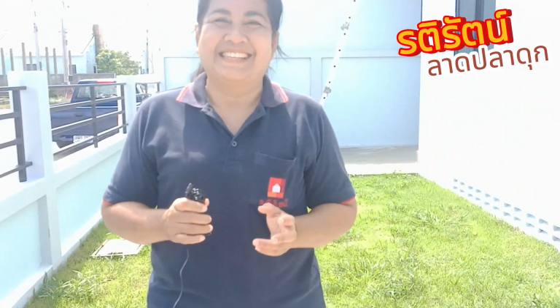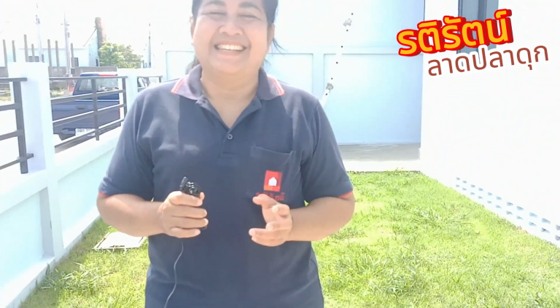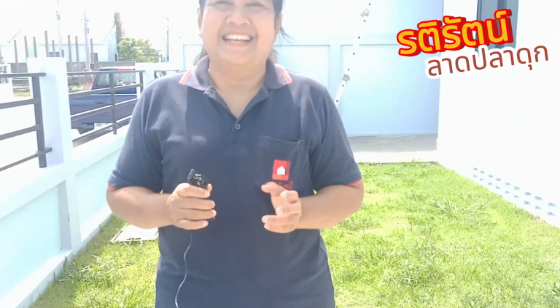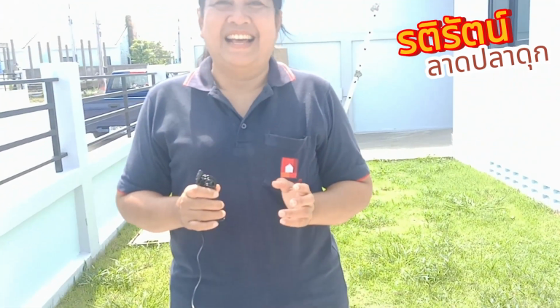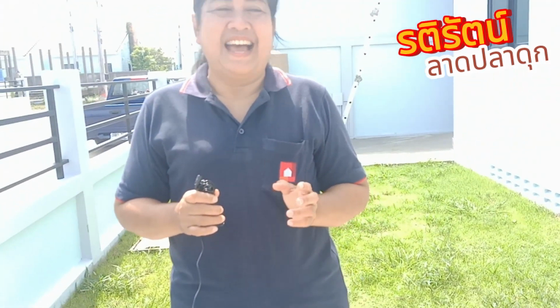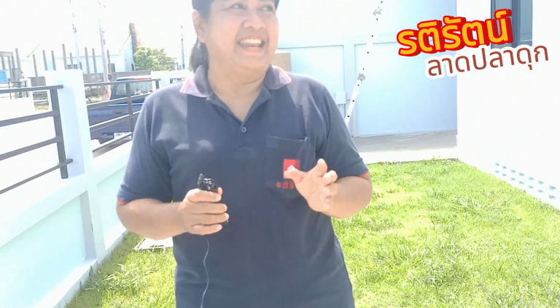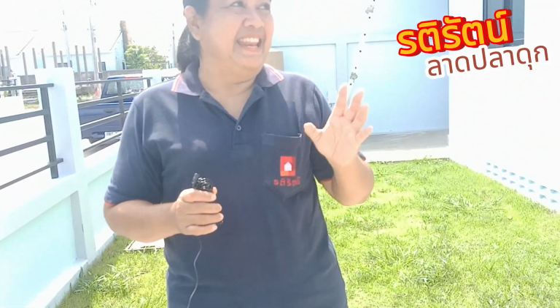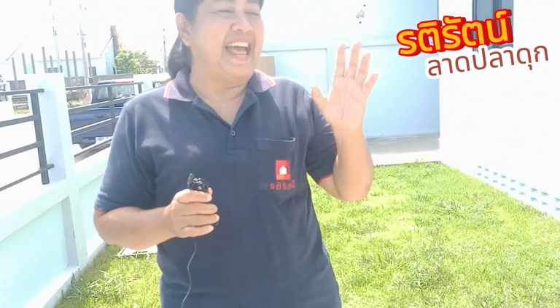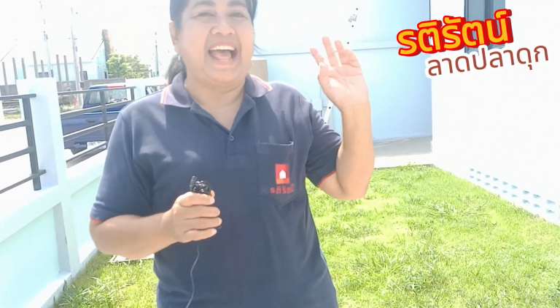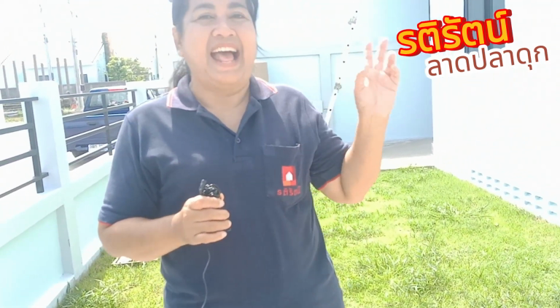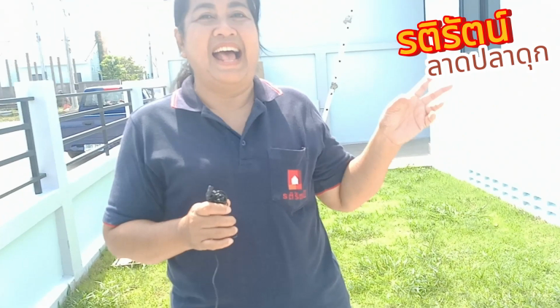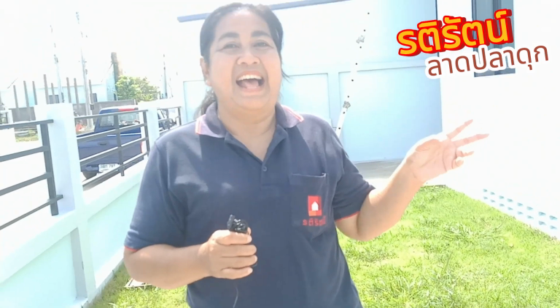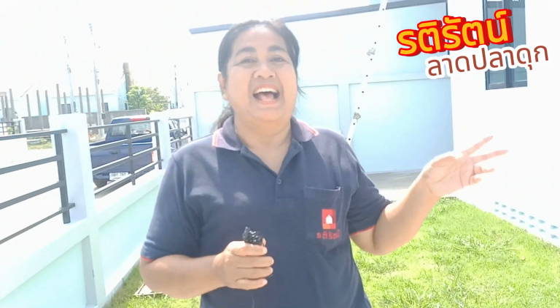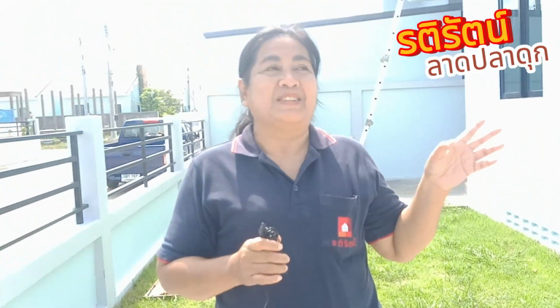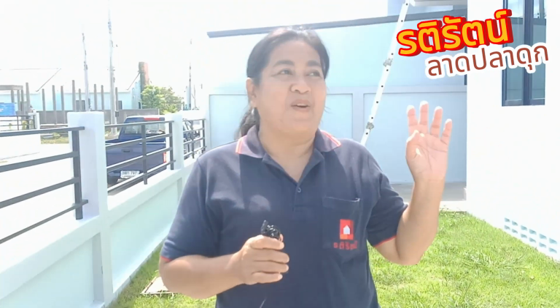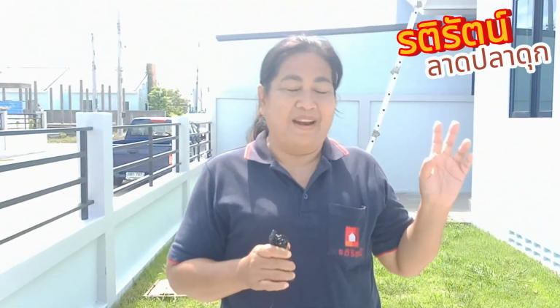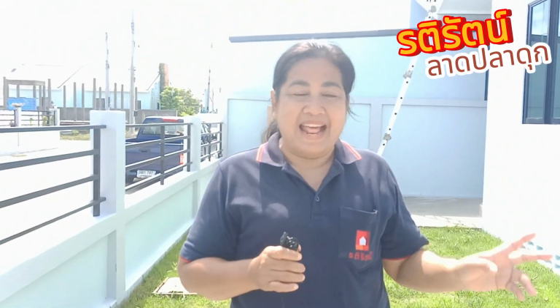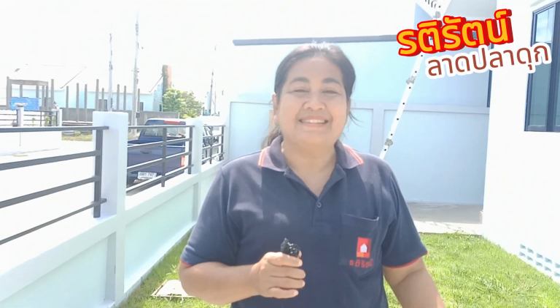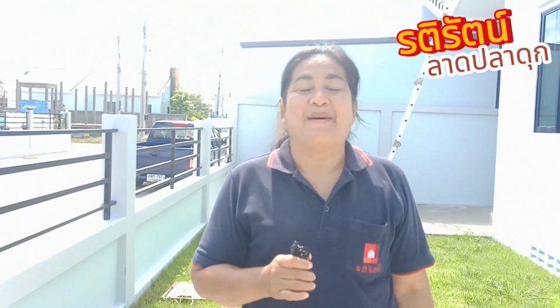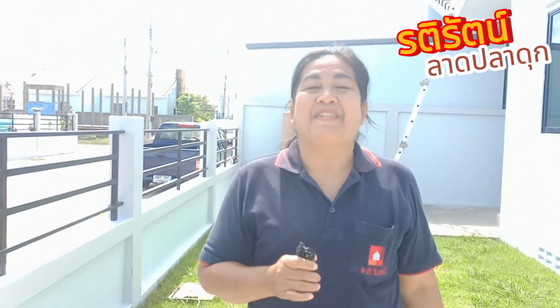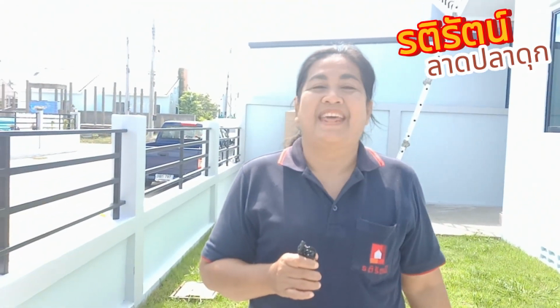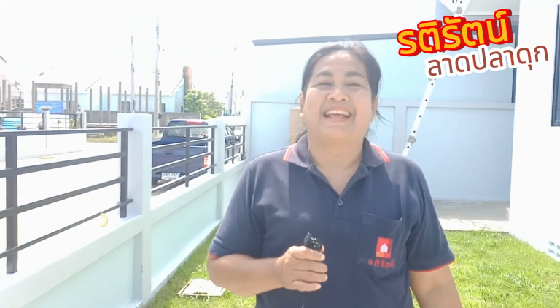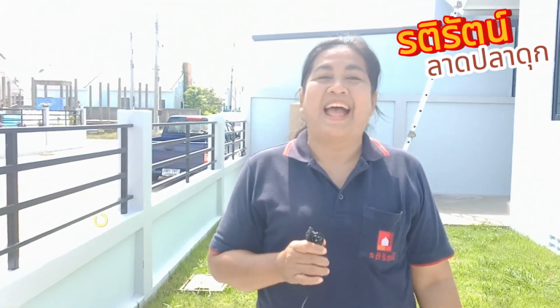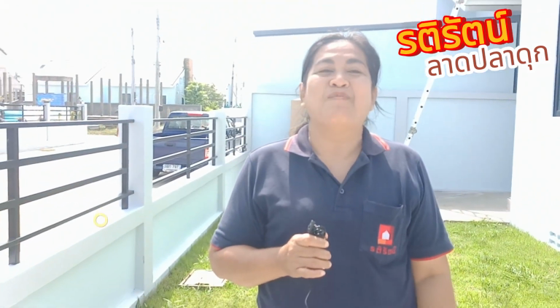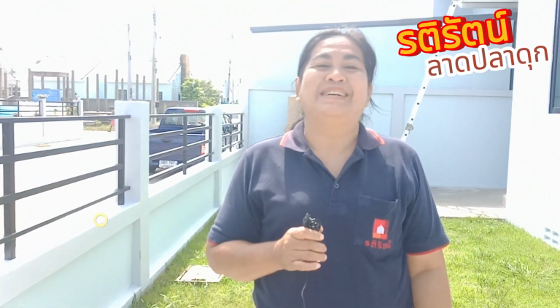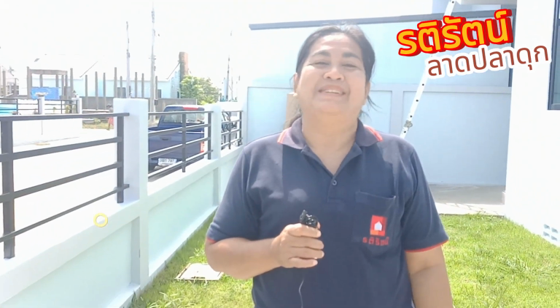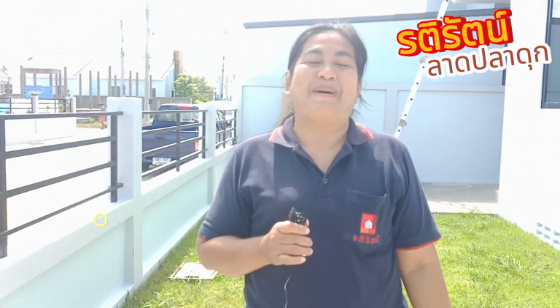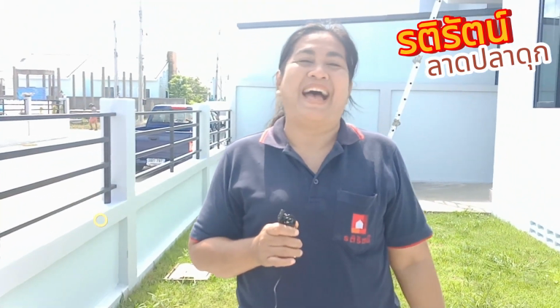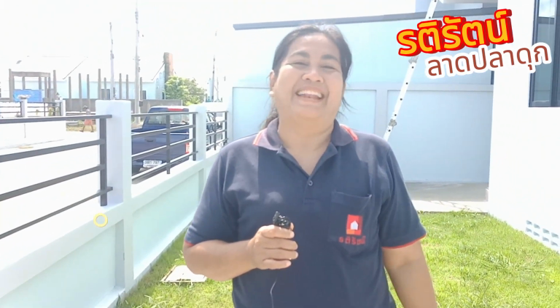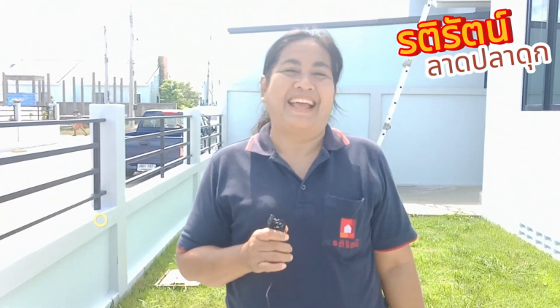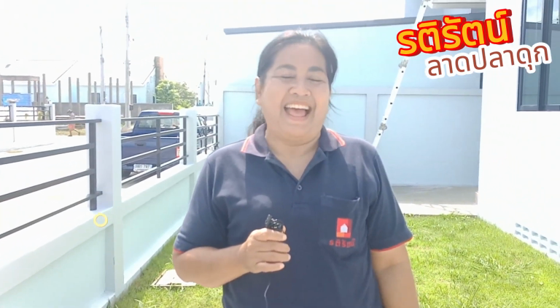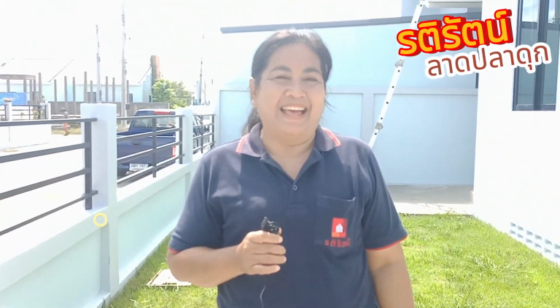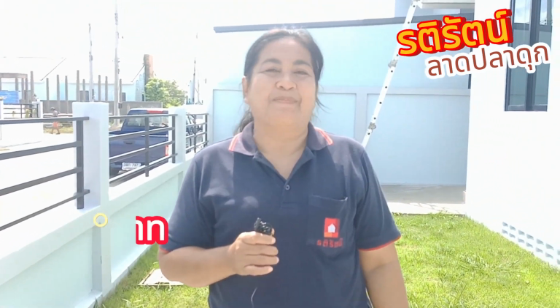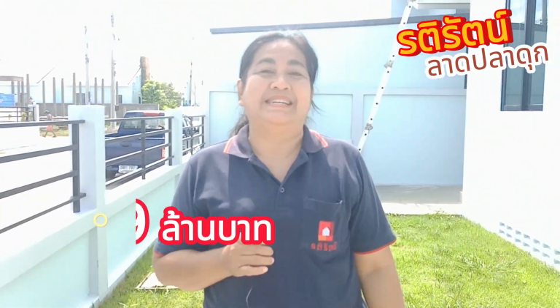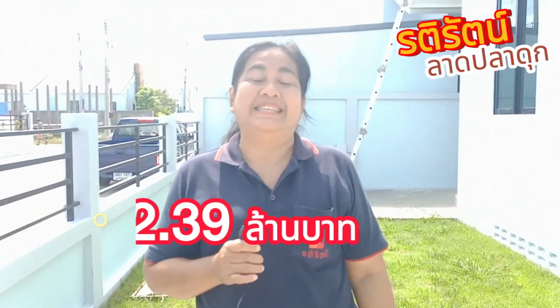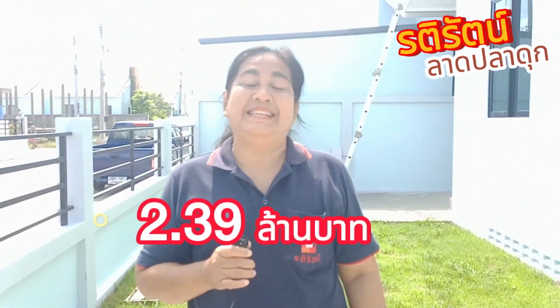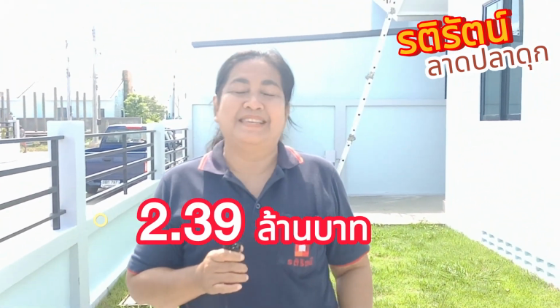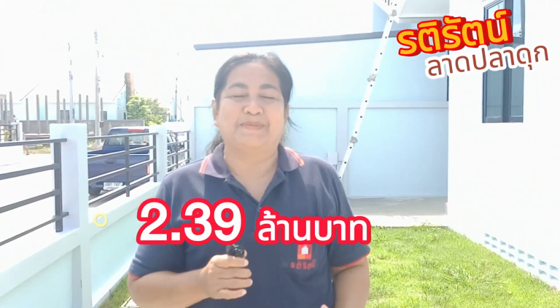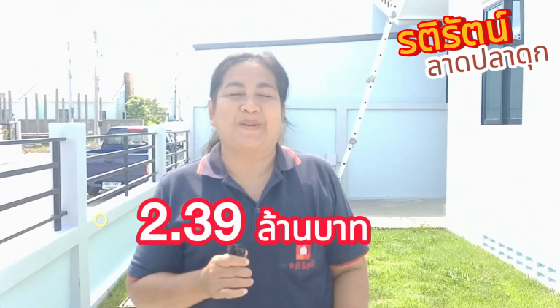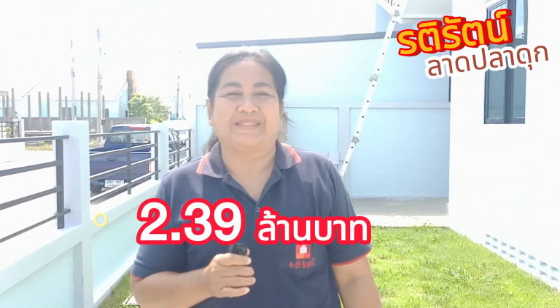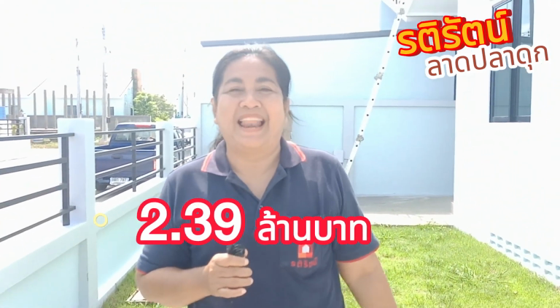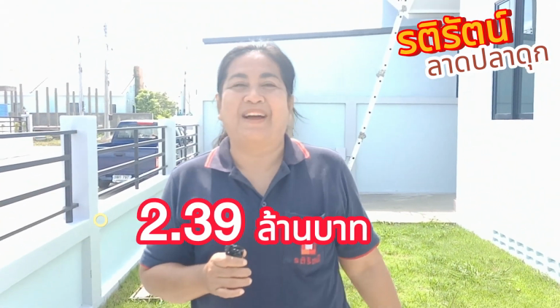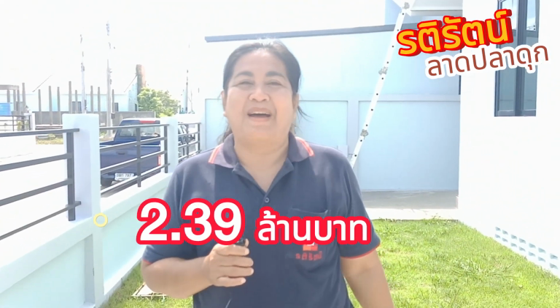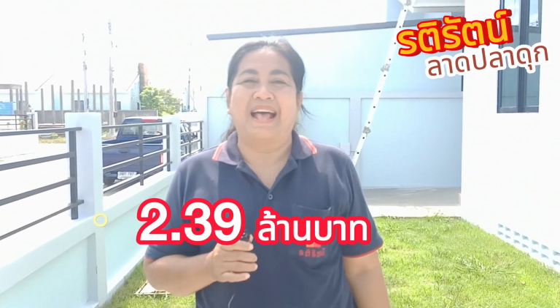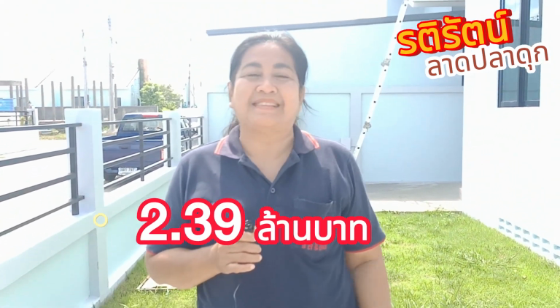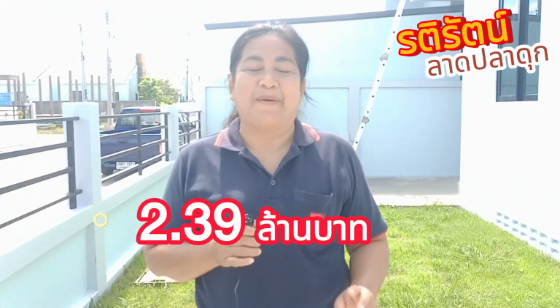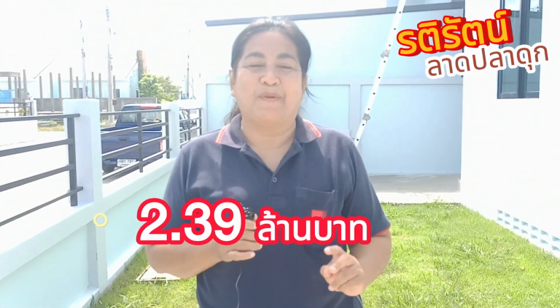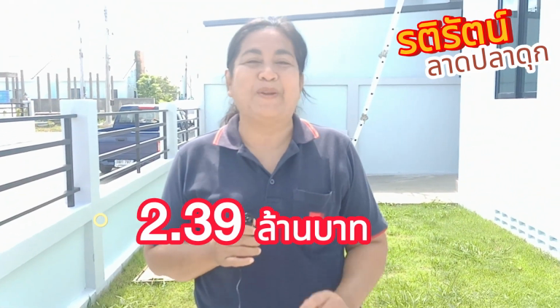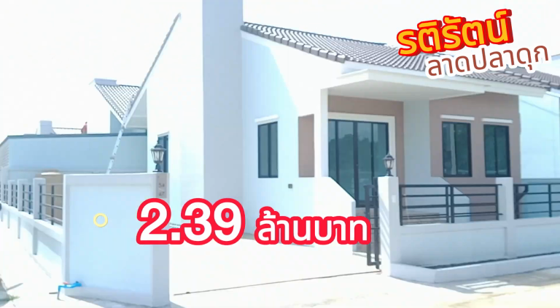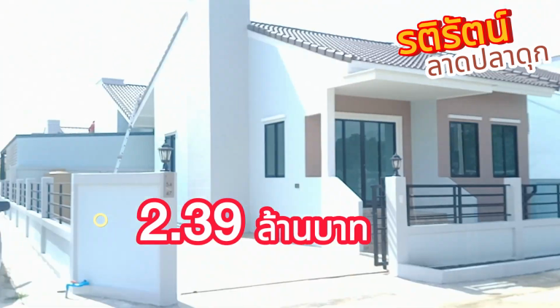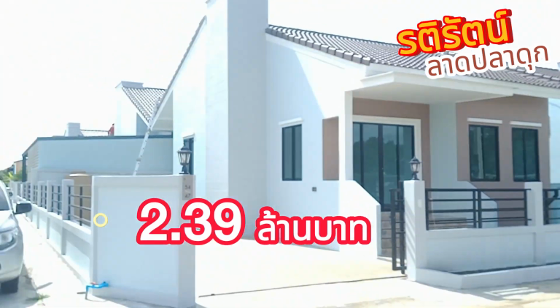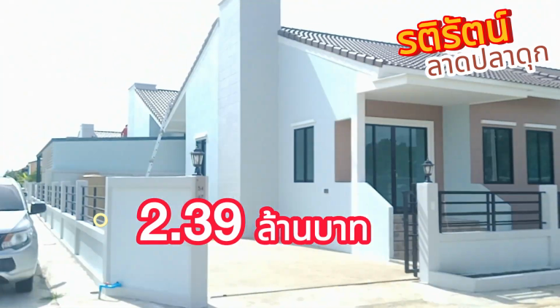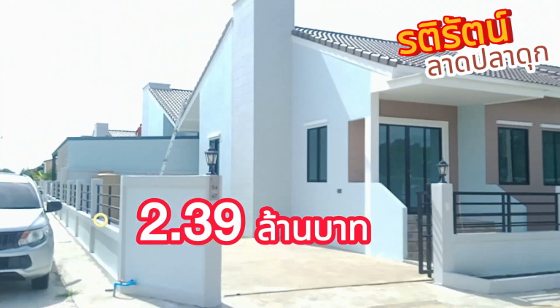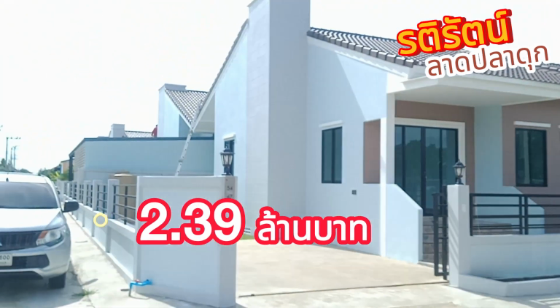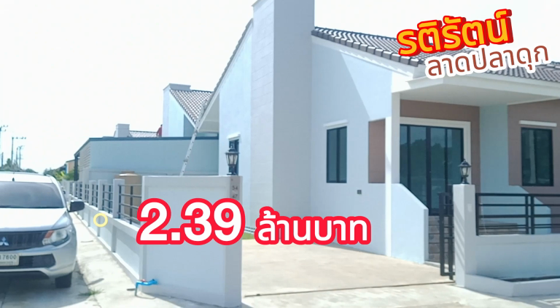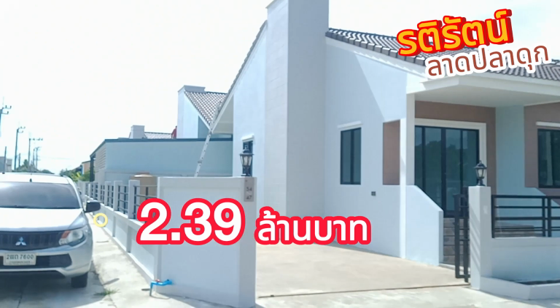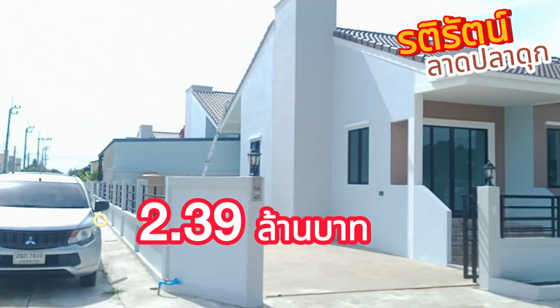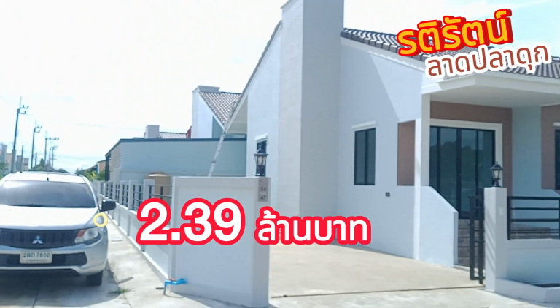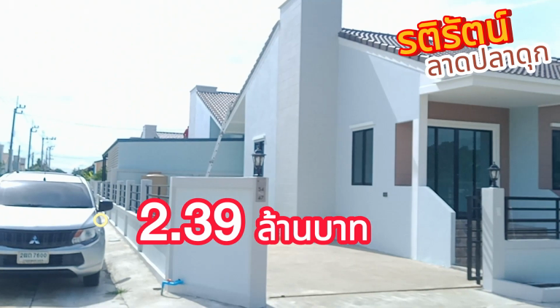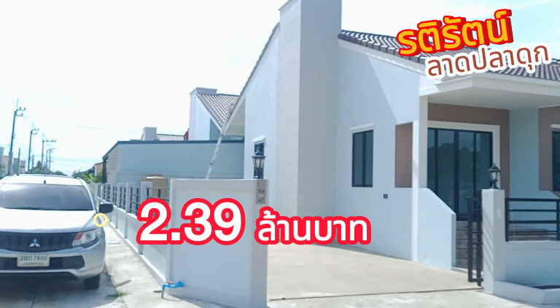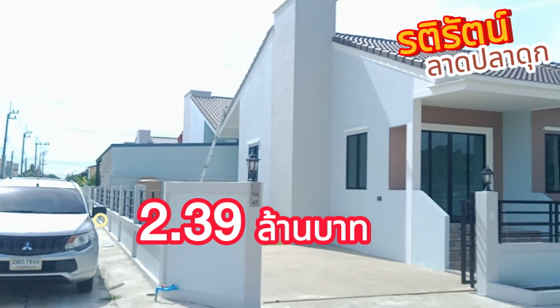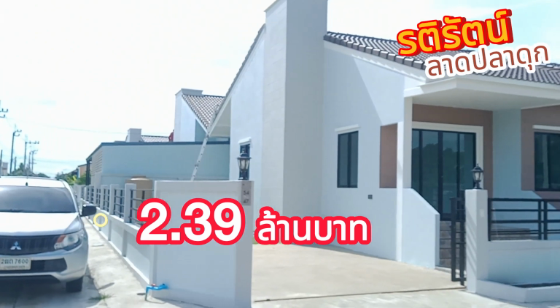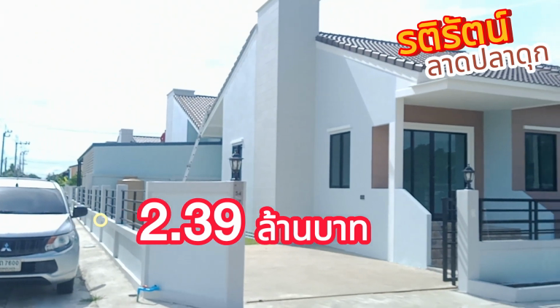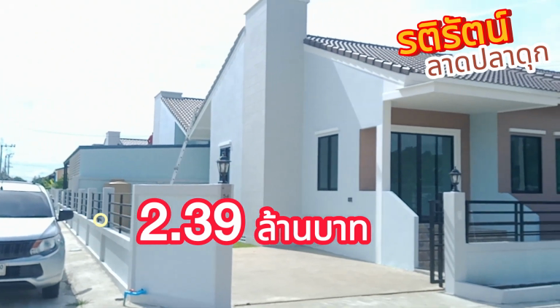This unit is priced at 2,390,000 baht, with associated fees of around 42,000, 3,000, and 2,000 baht. We will be open every day.